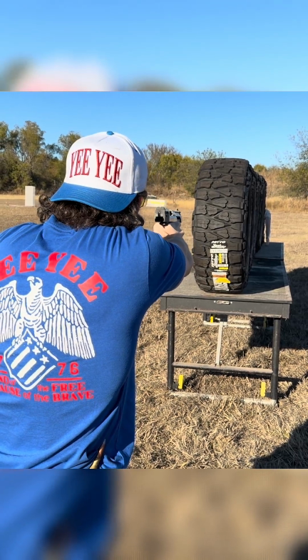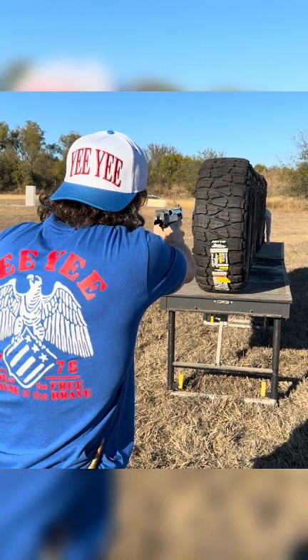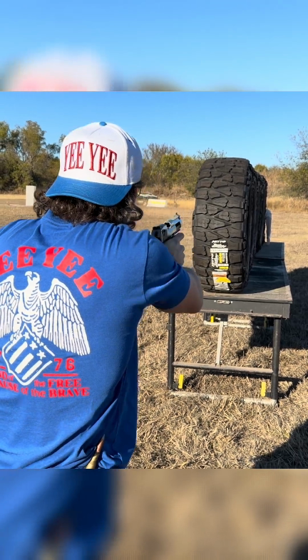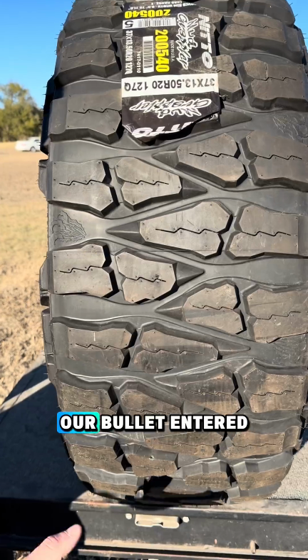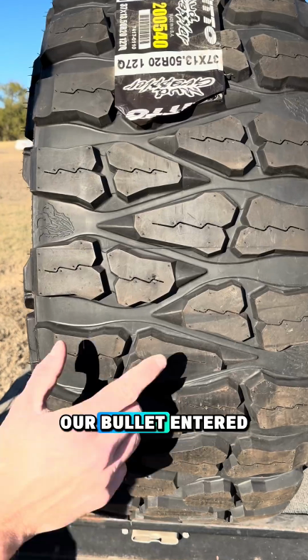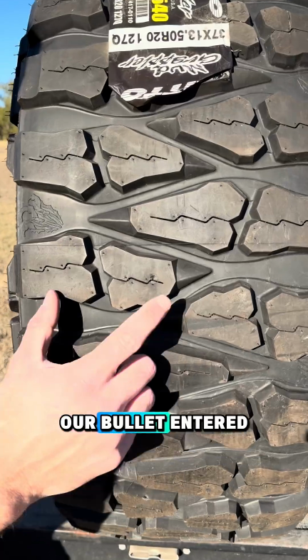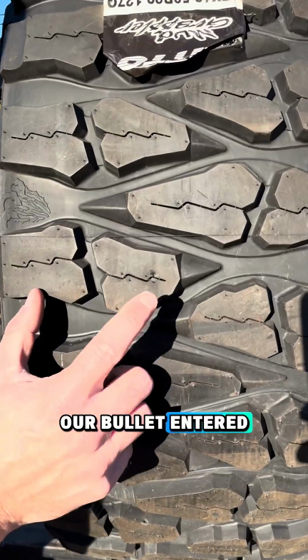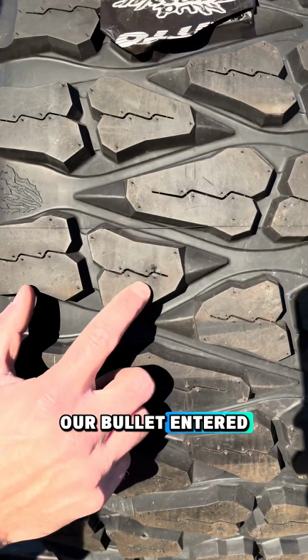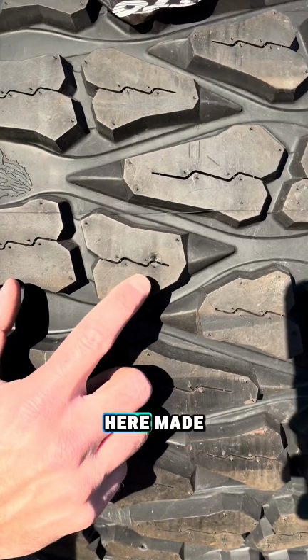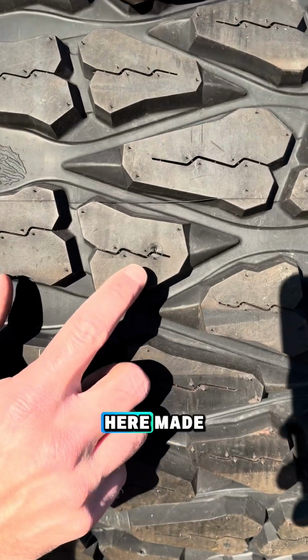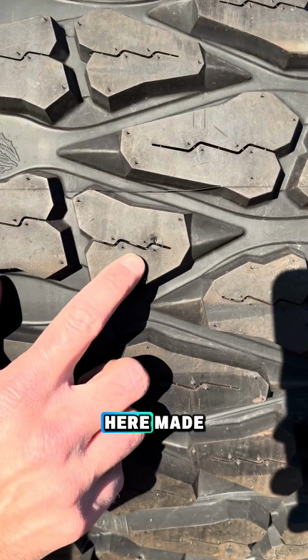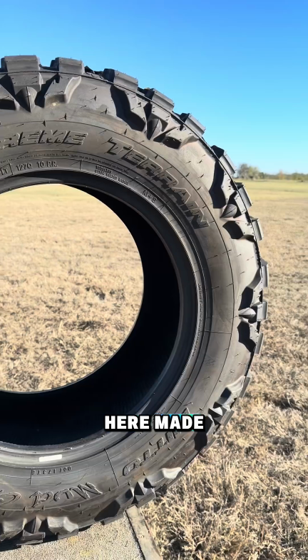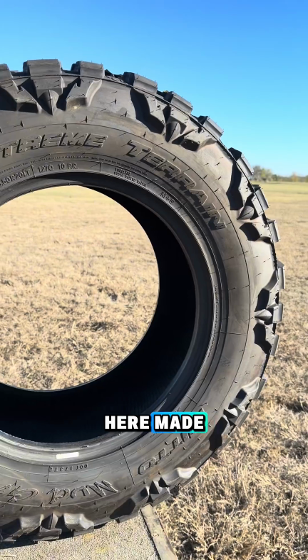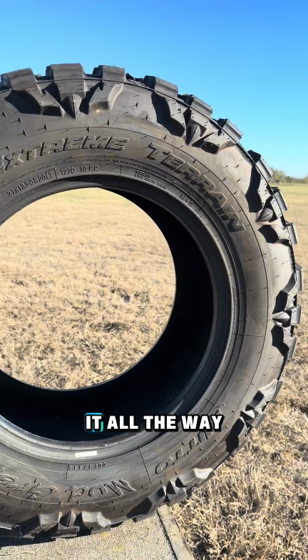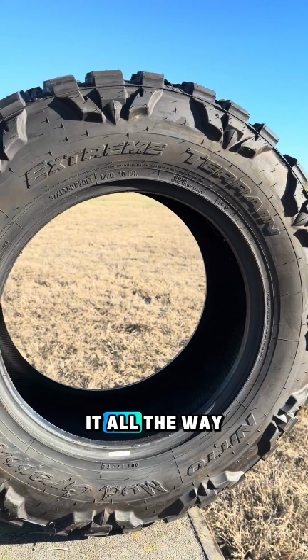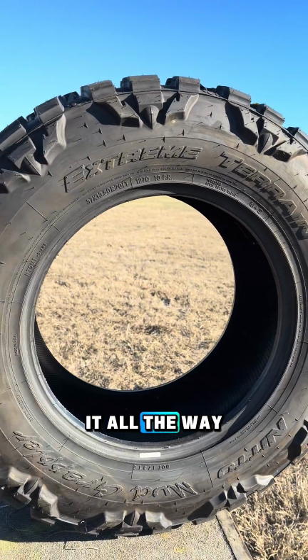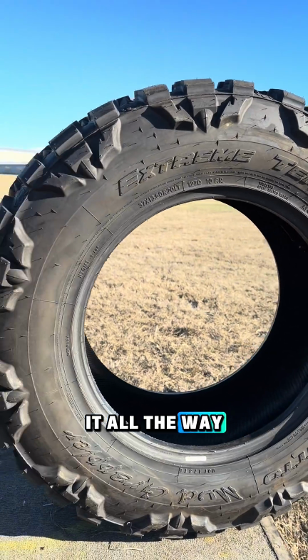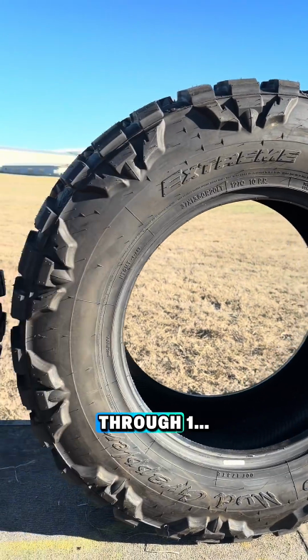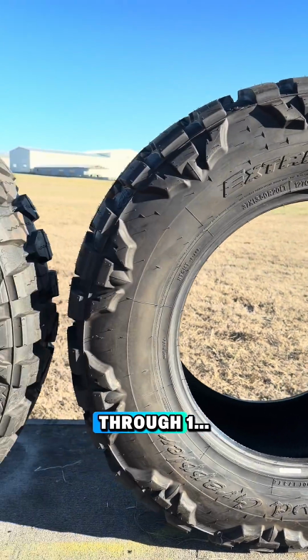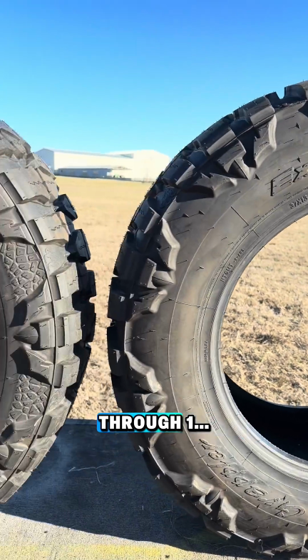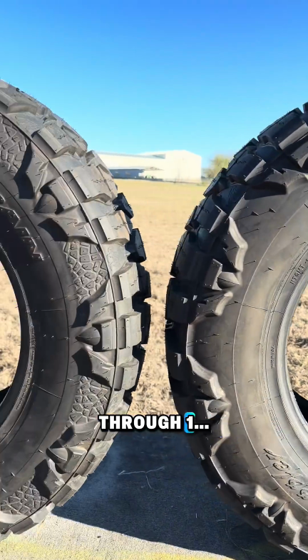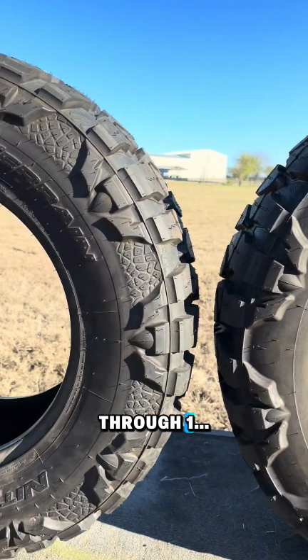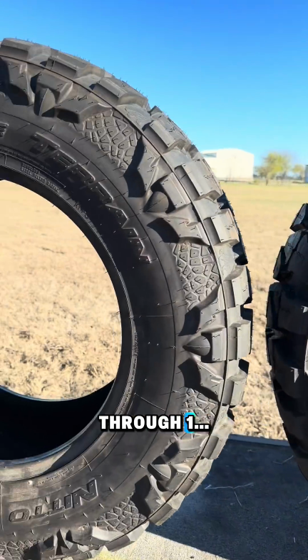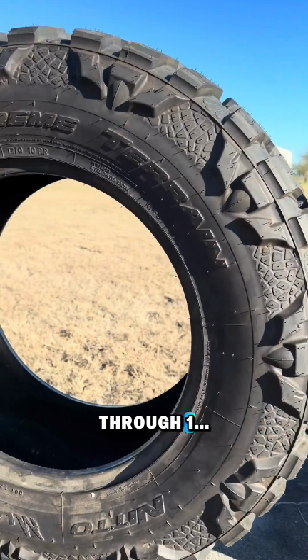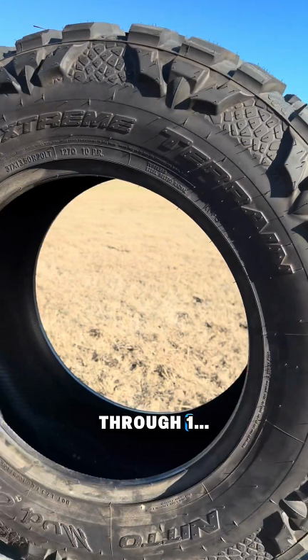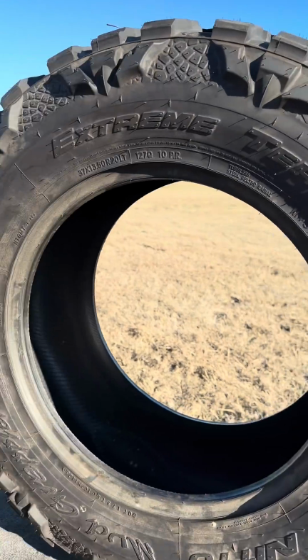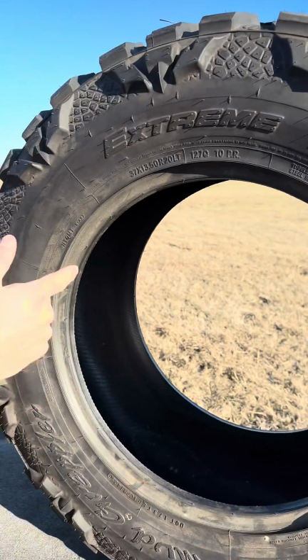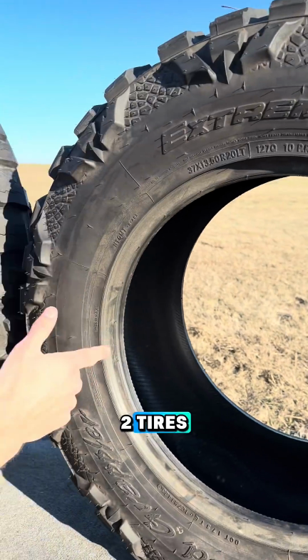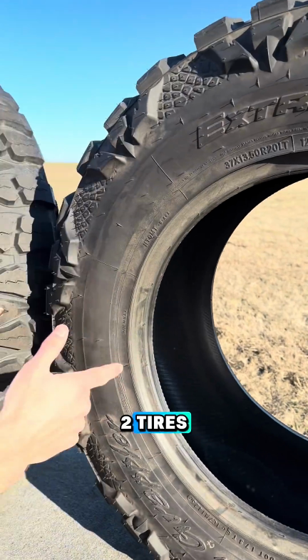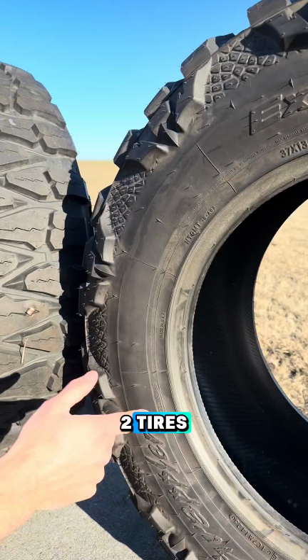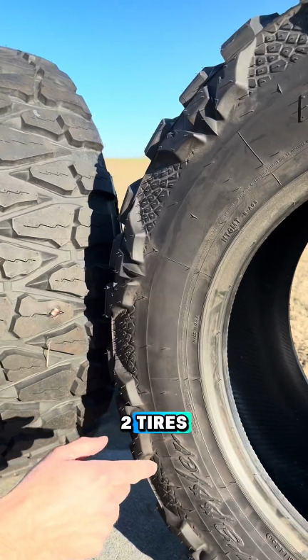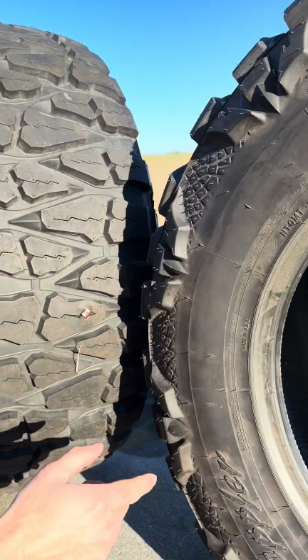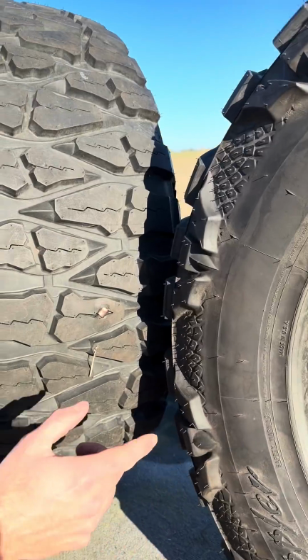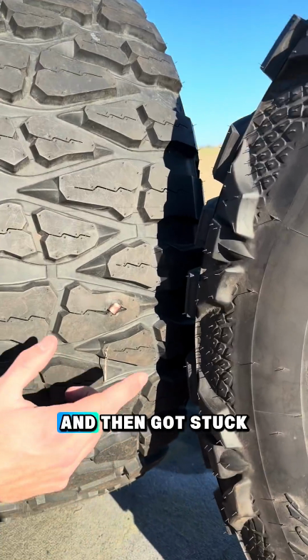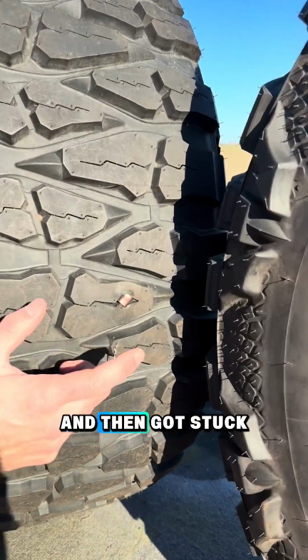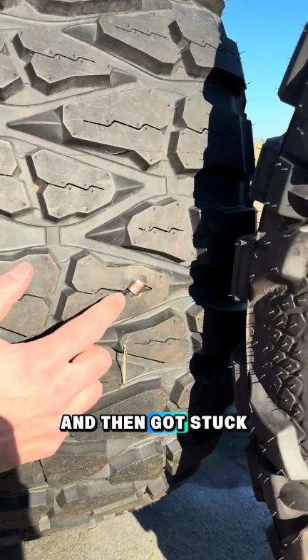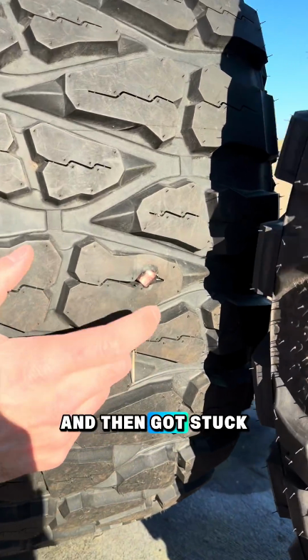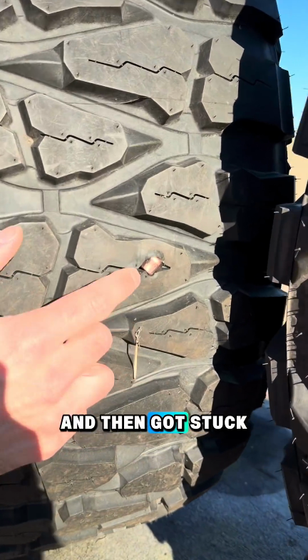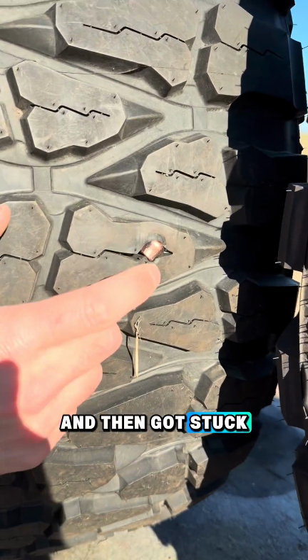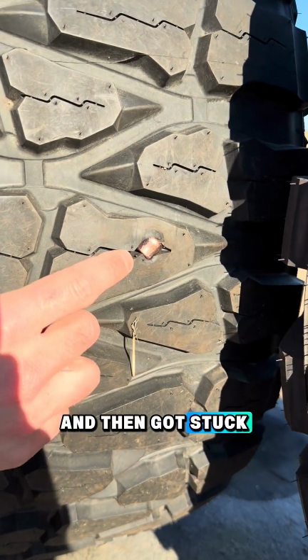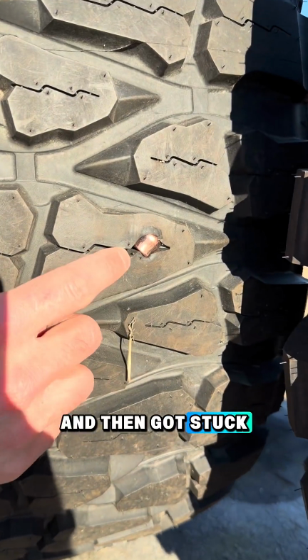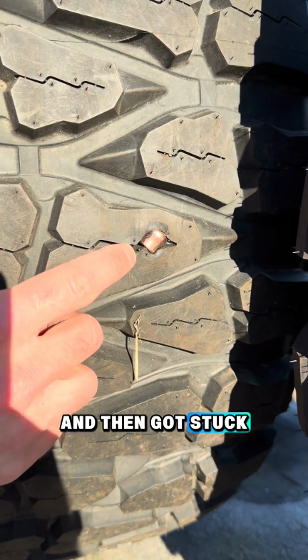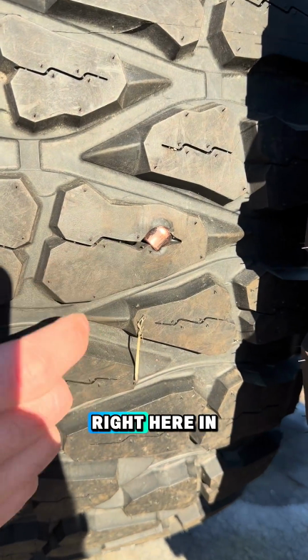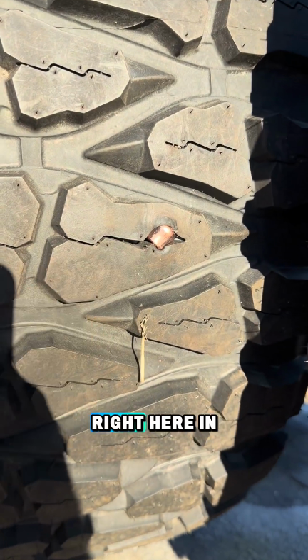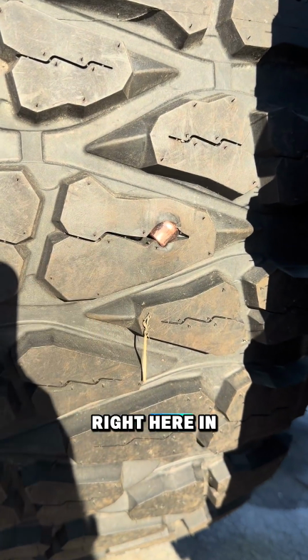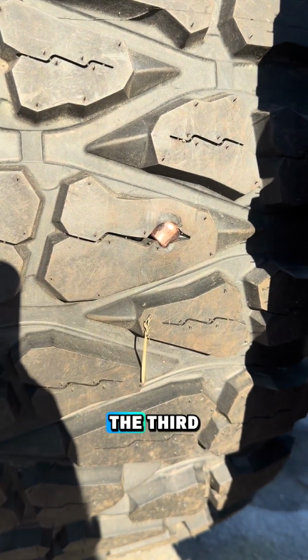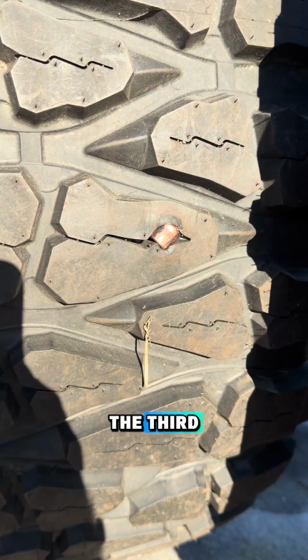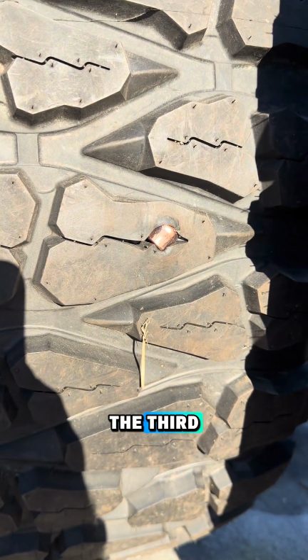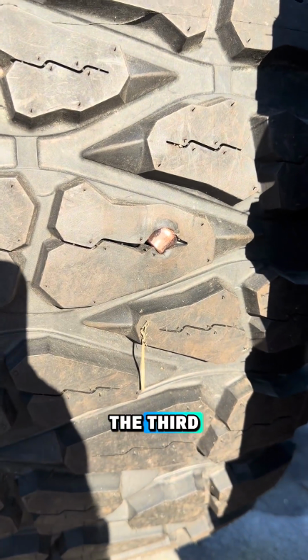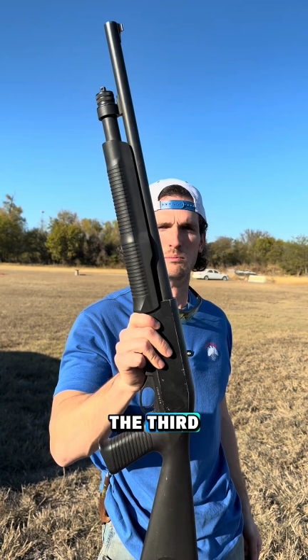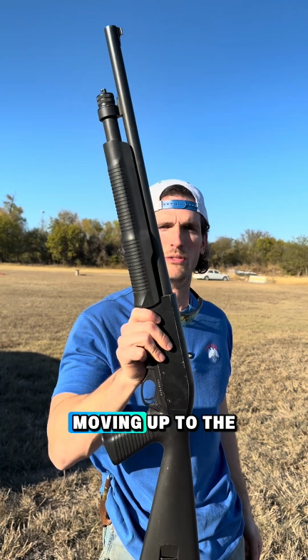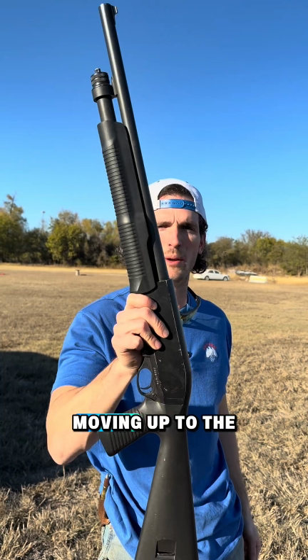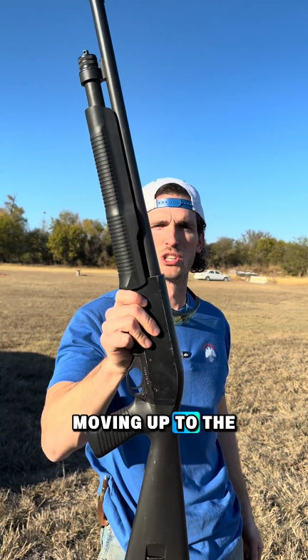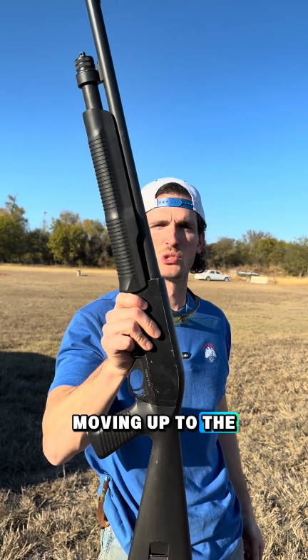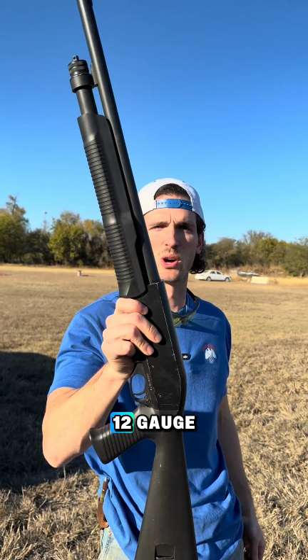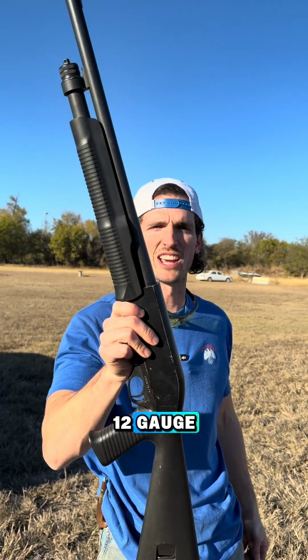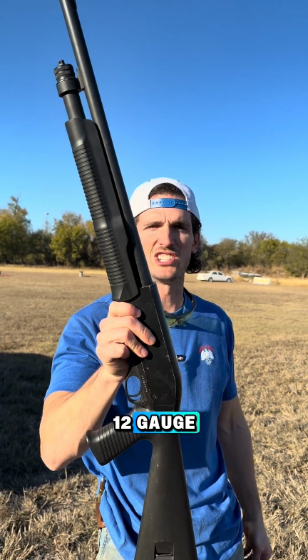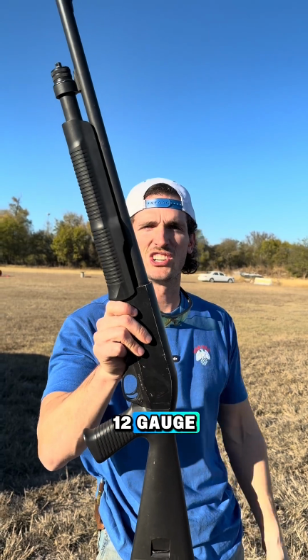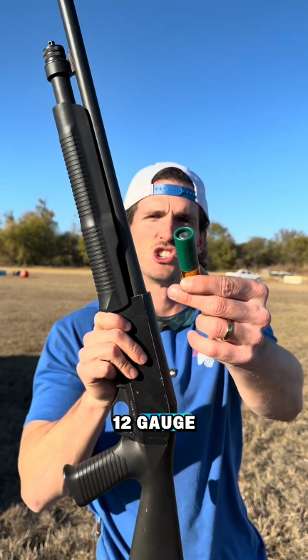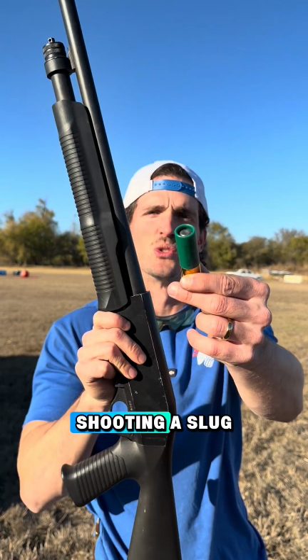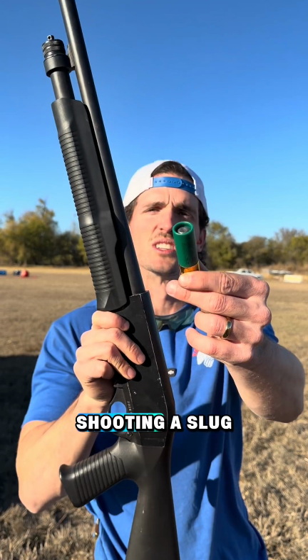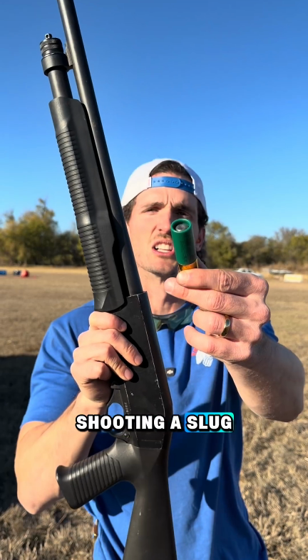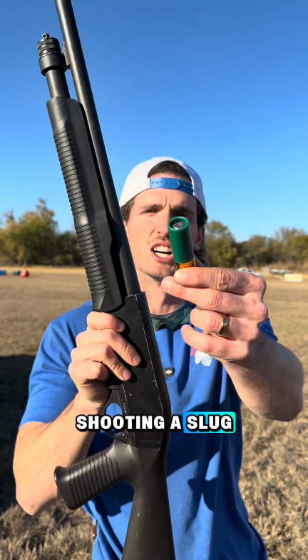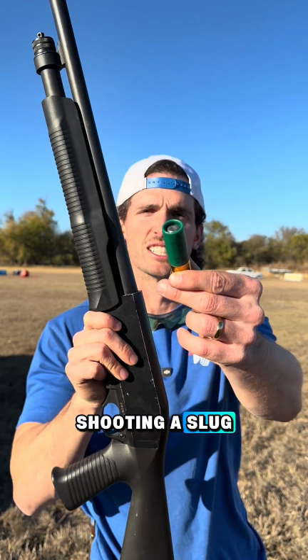The bullet entered here, made it all the way through two tires, and then got stuck right here in the third. Moving up to the 12 gauge shooting a slug.